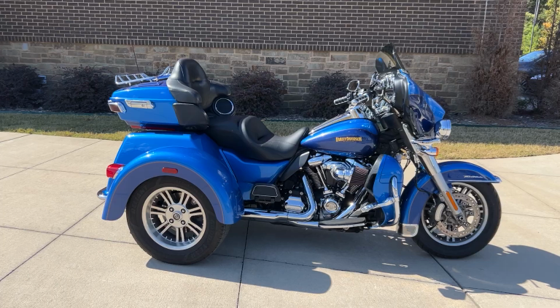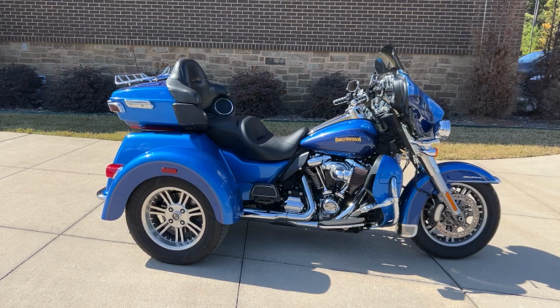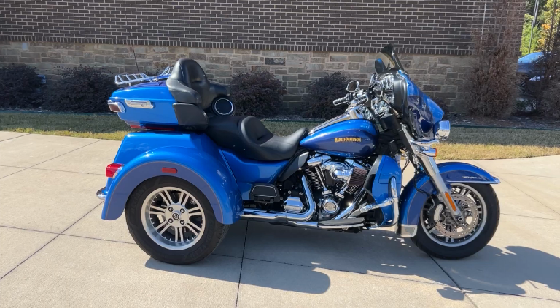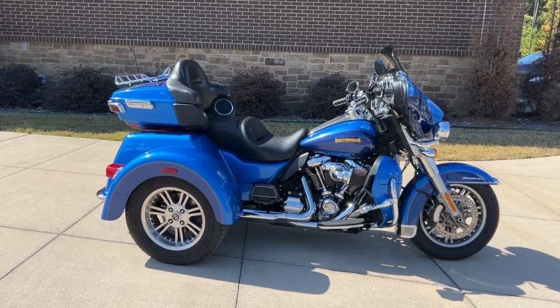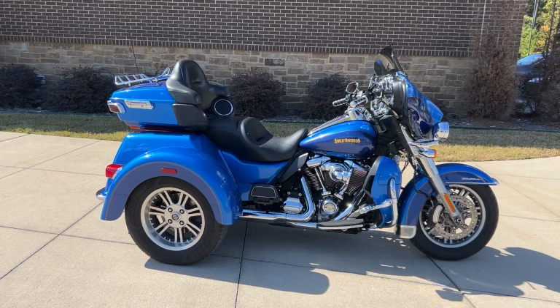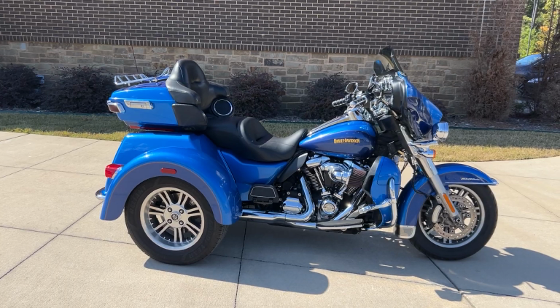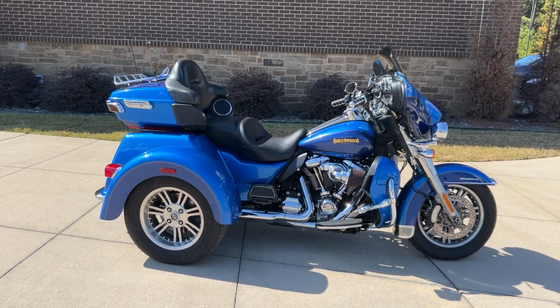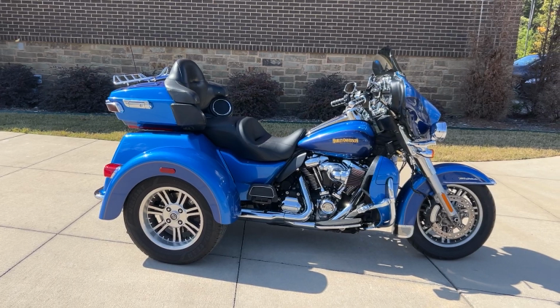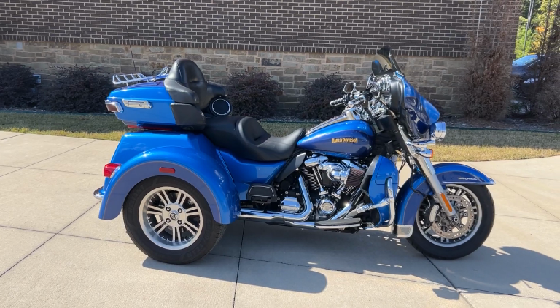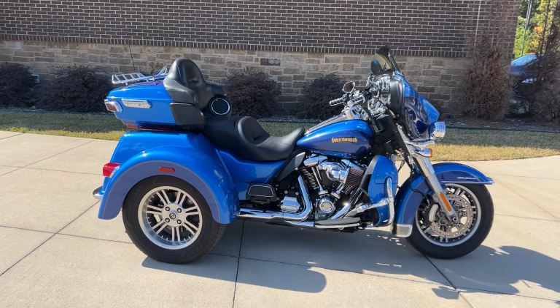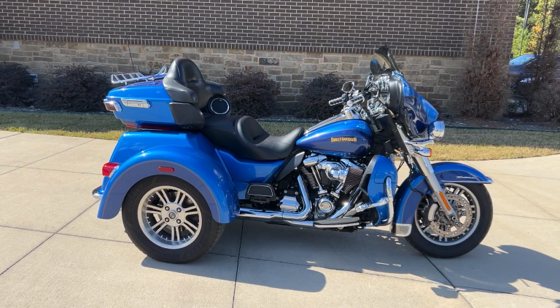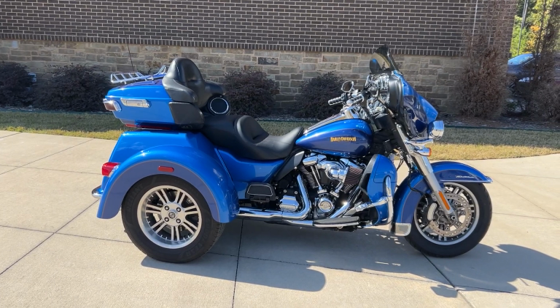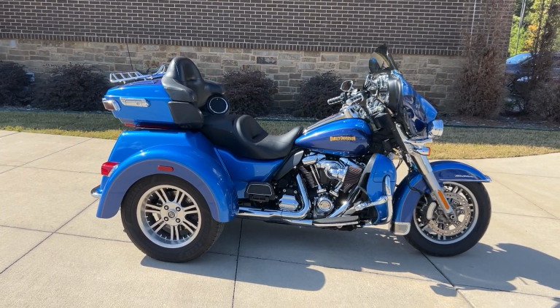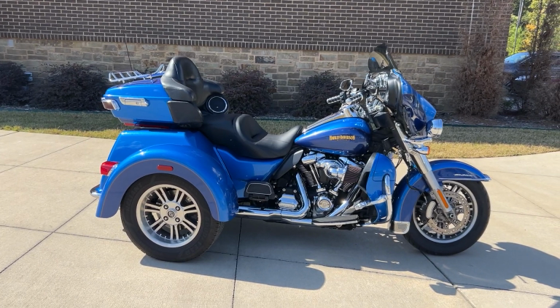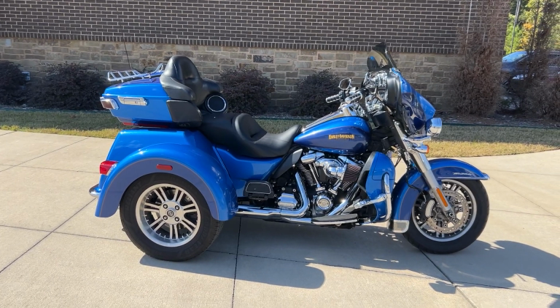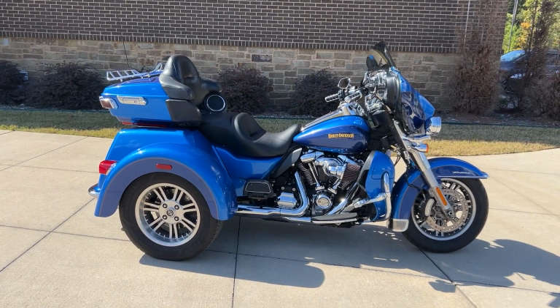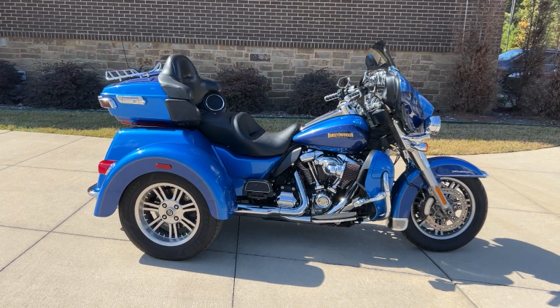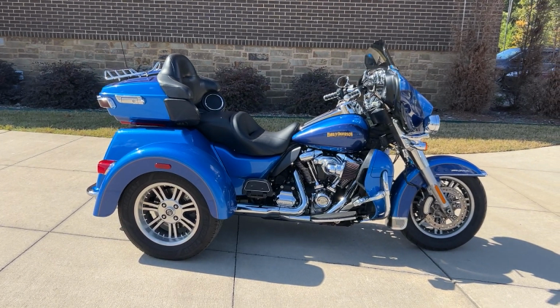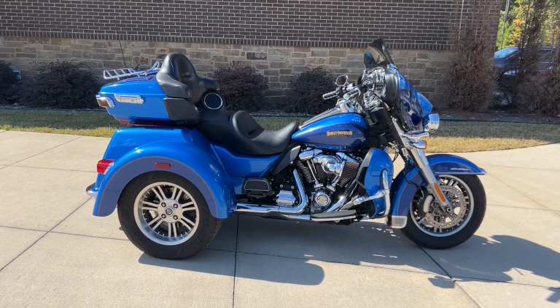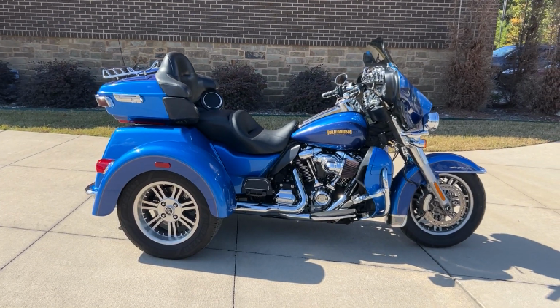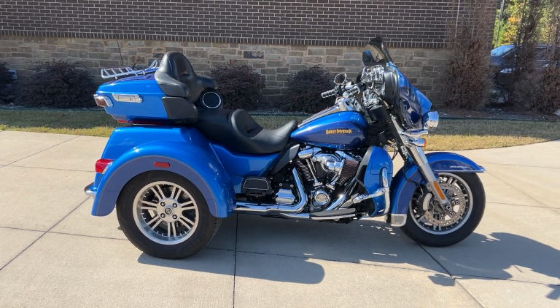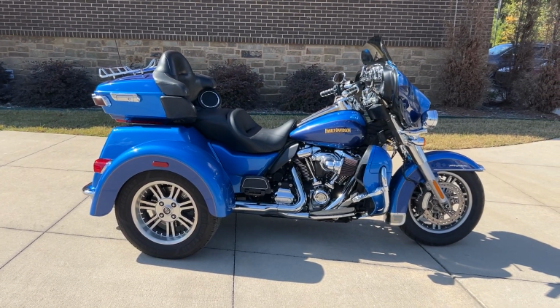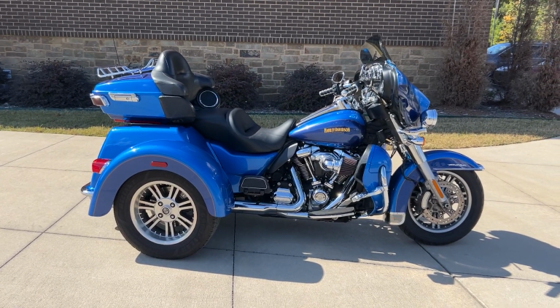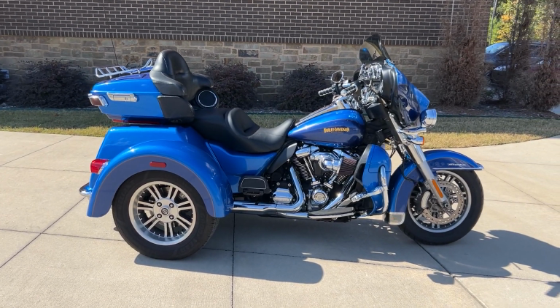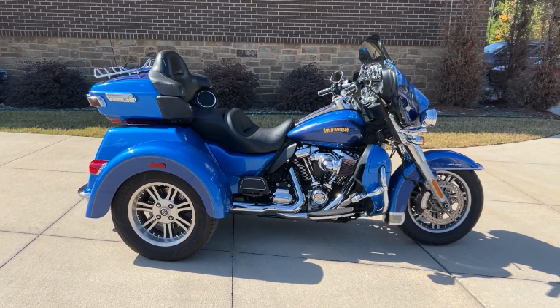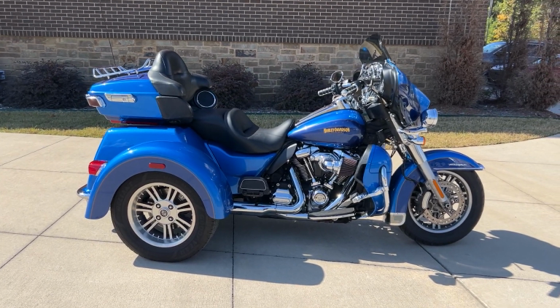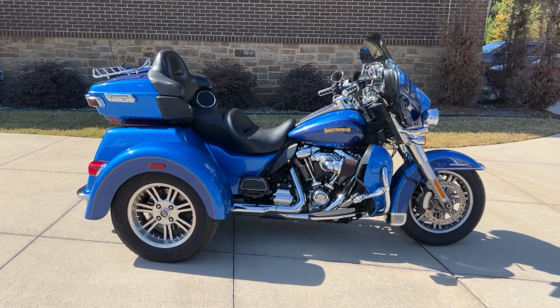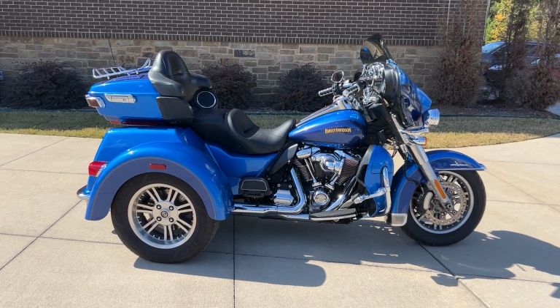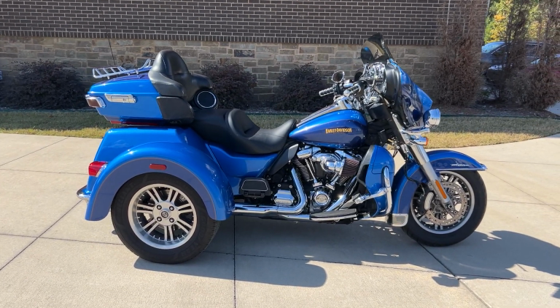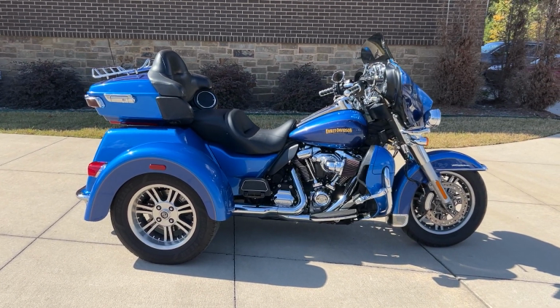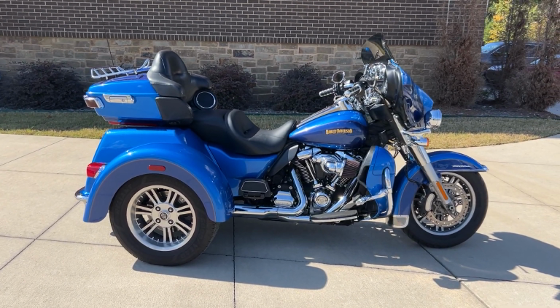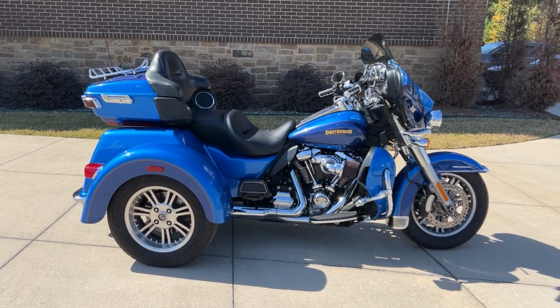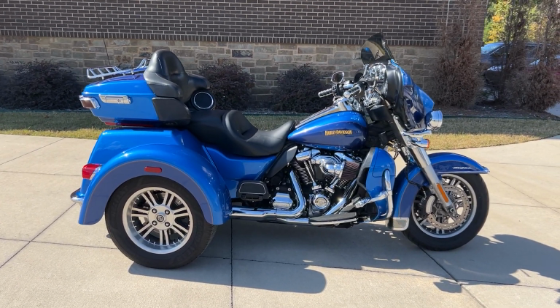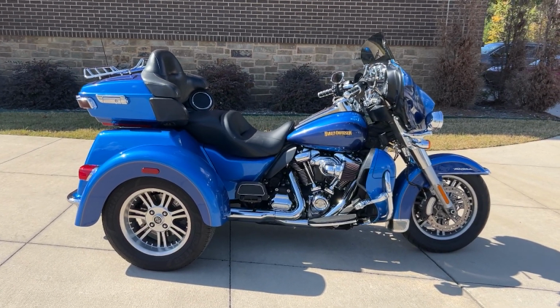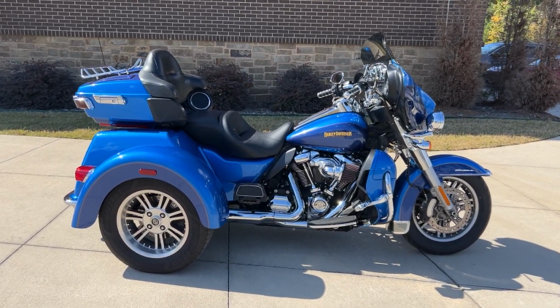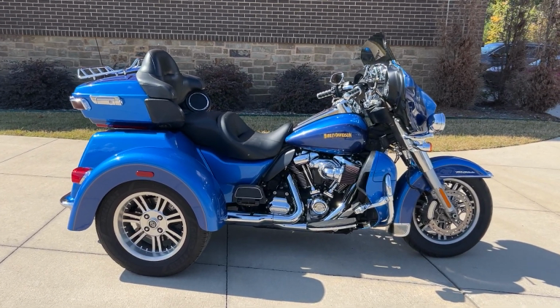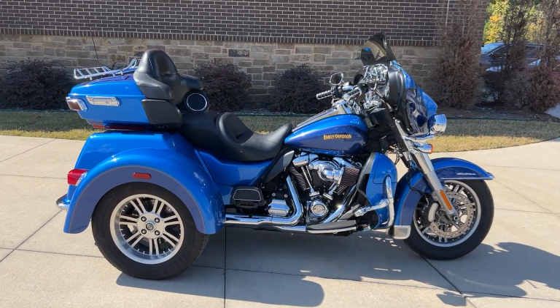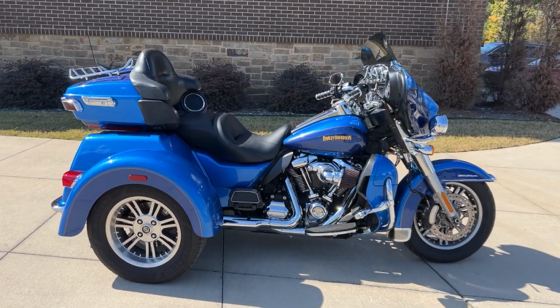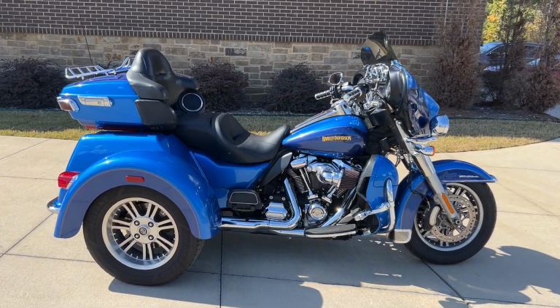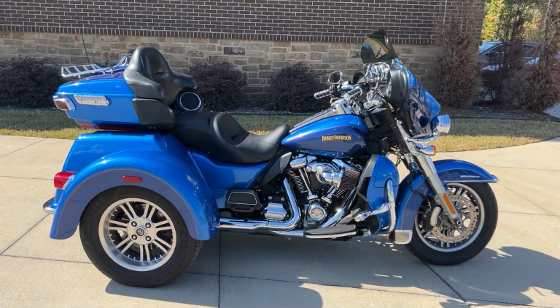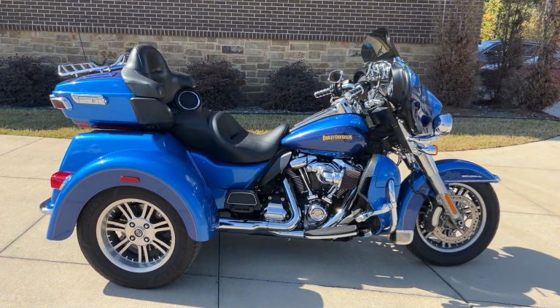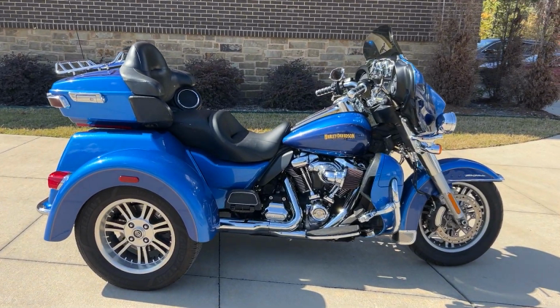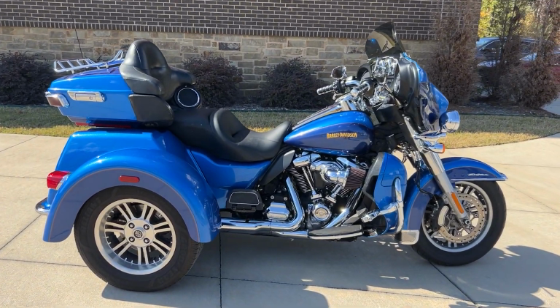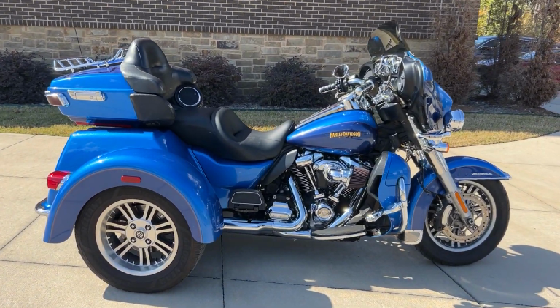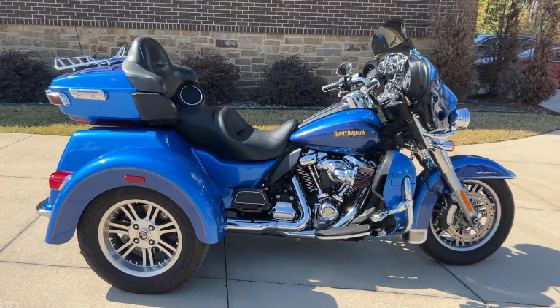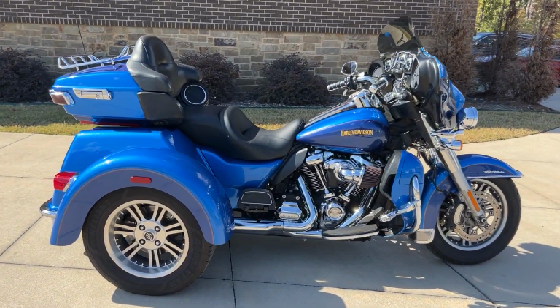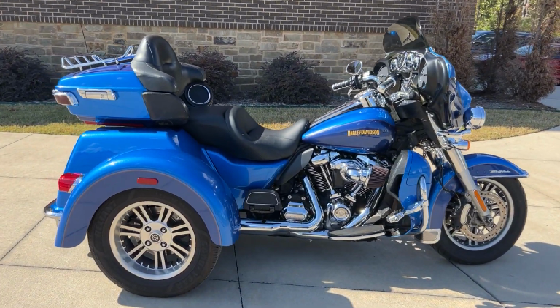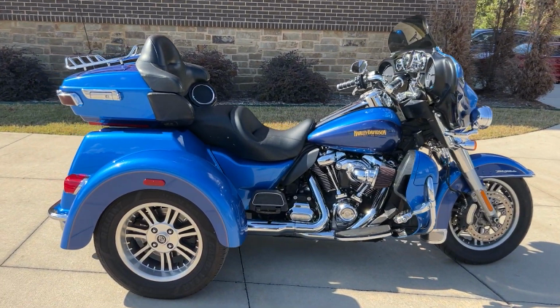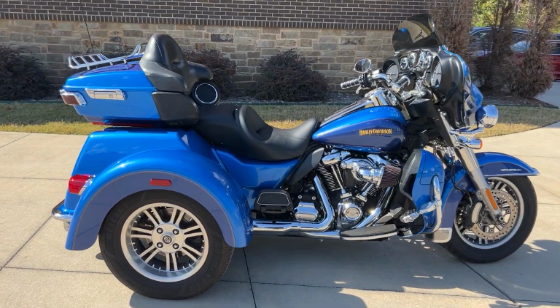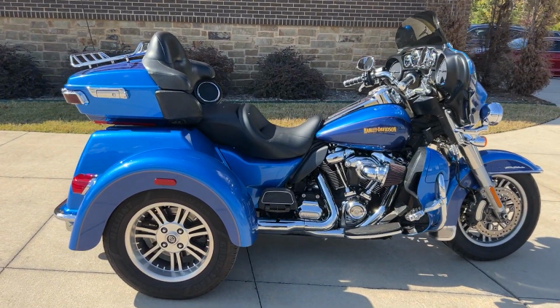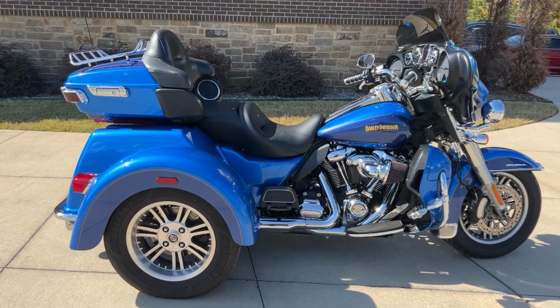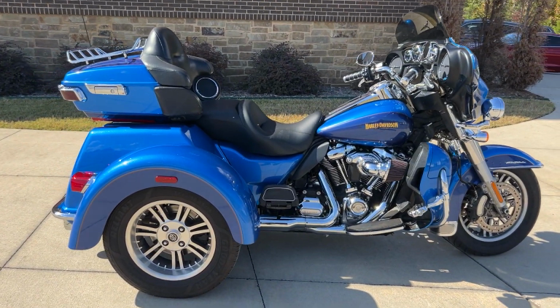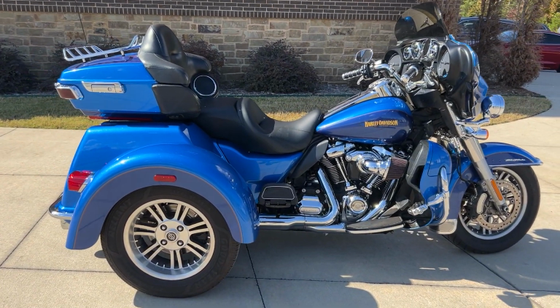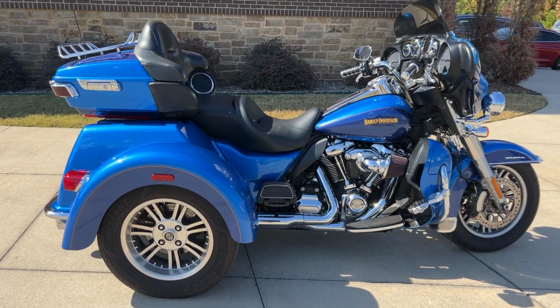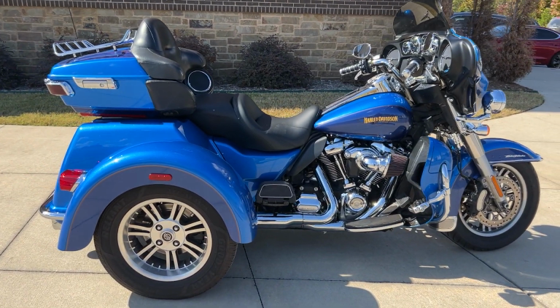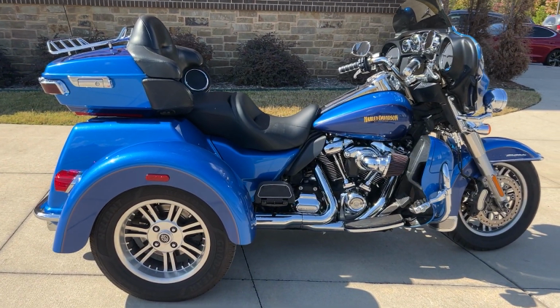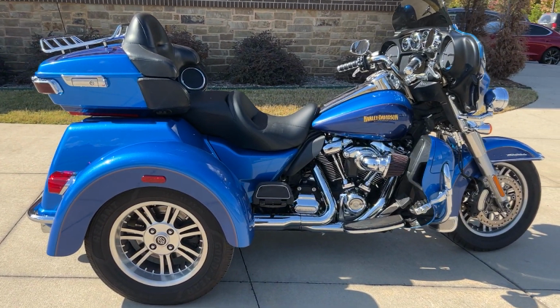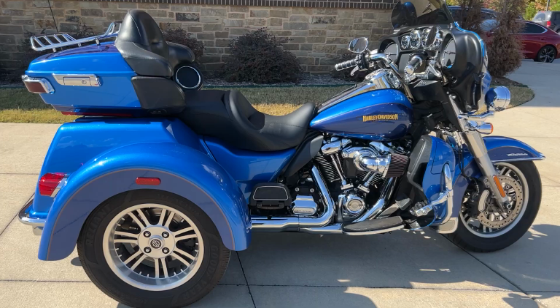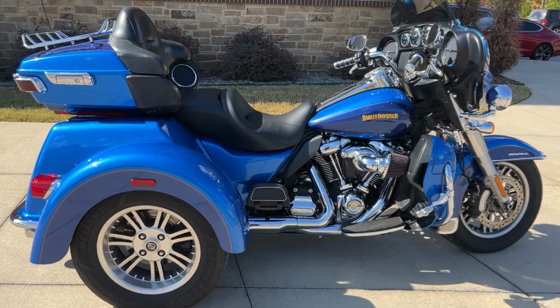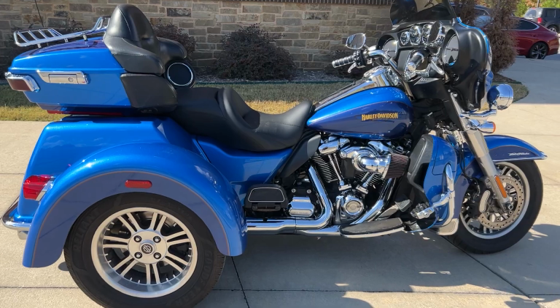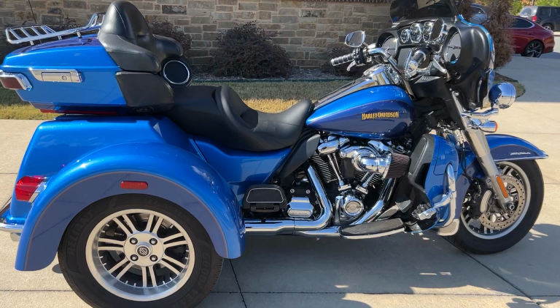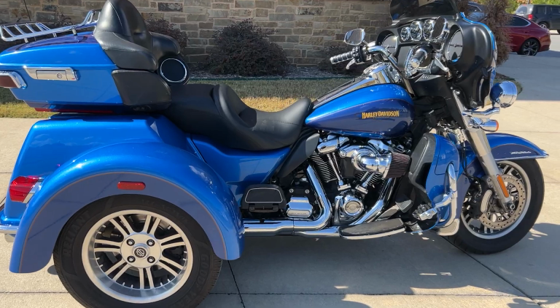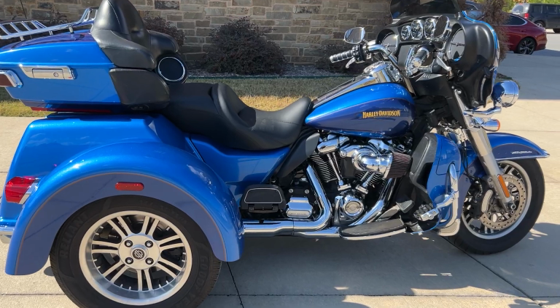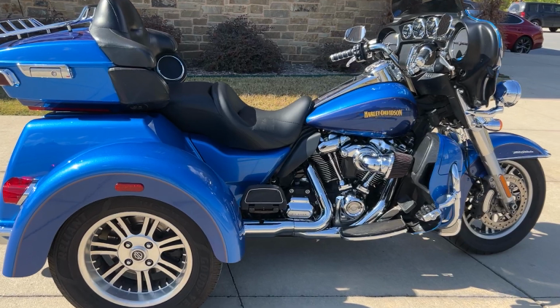Hey everybody, it's the fridge at Rock City Harley-Davidson. Got a 2017 Tri-Glide here for you to look at today.